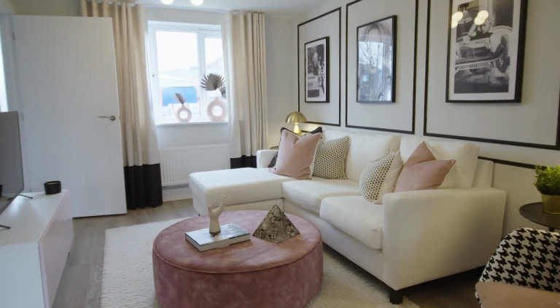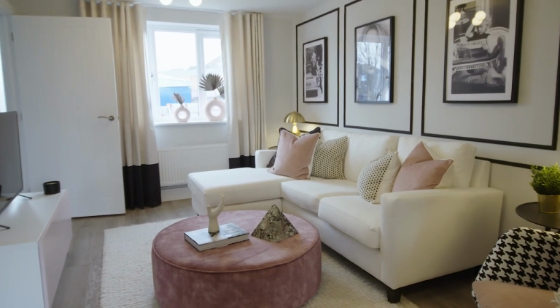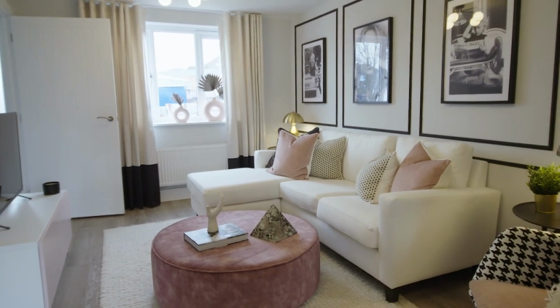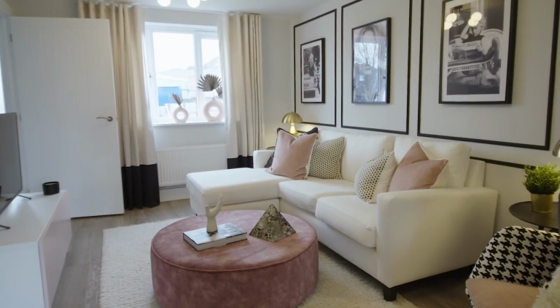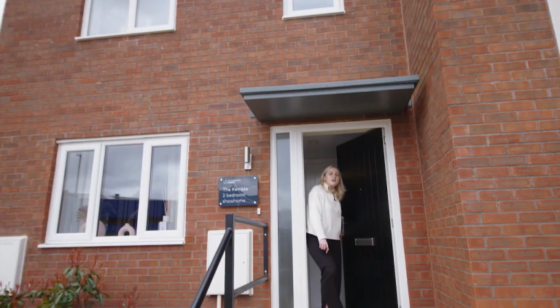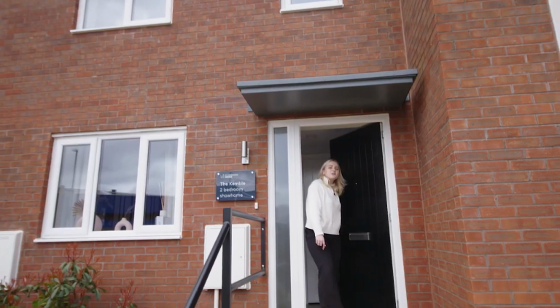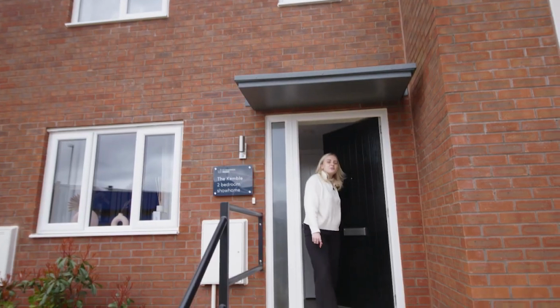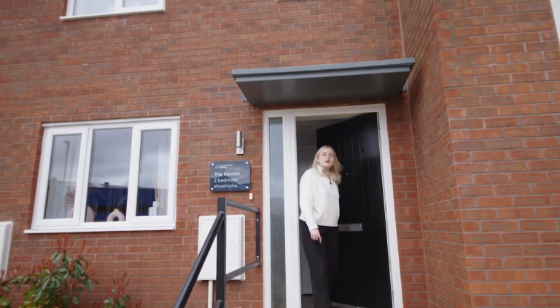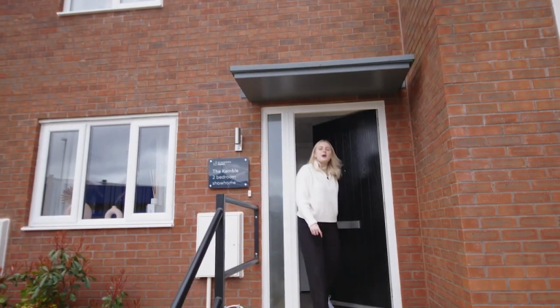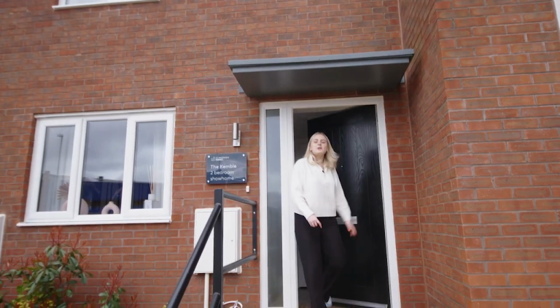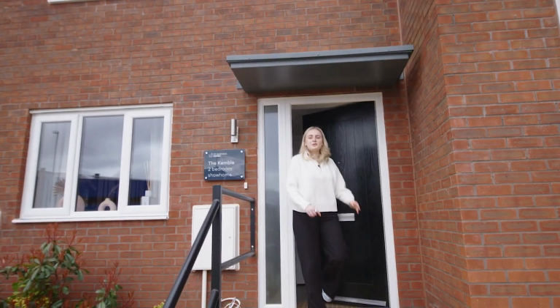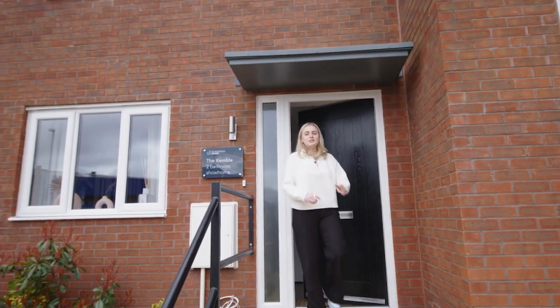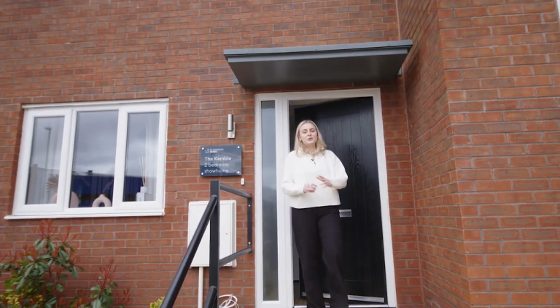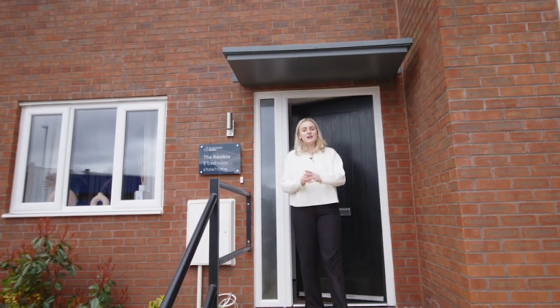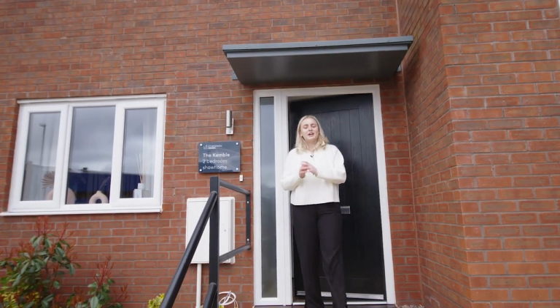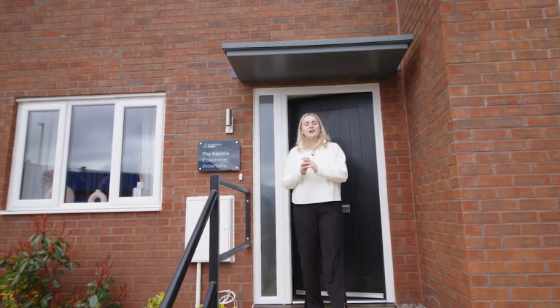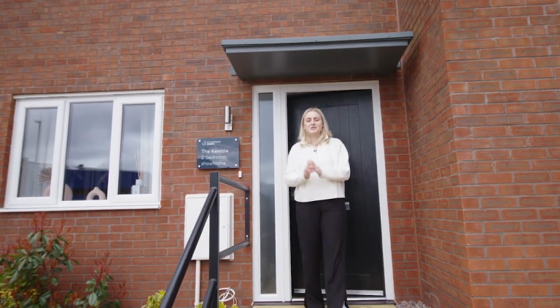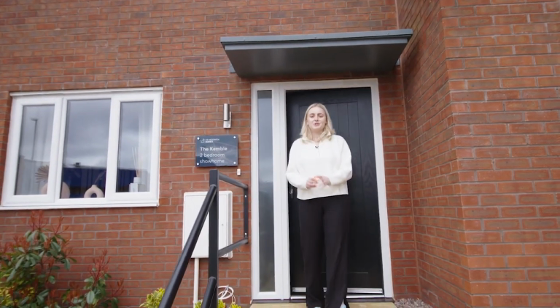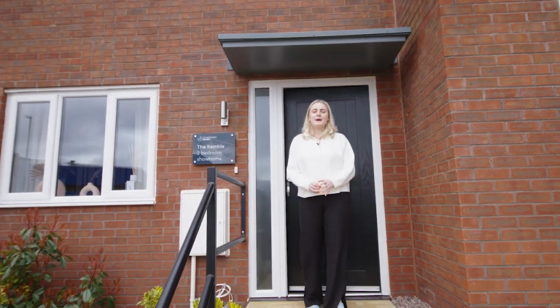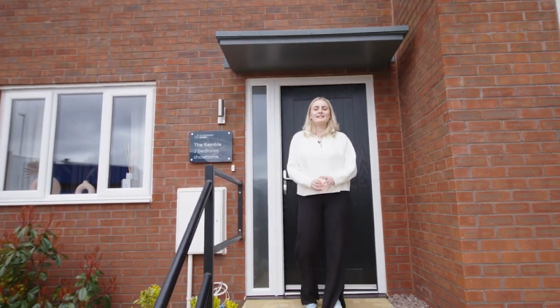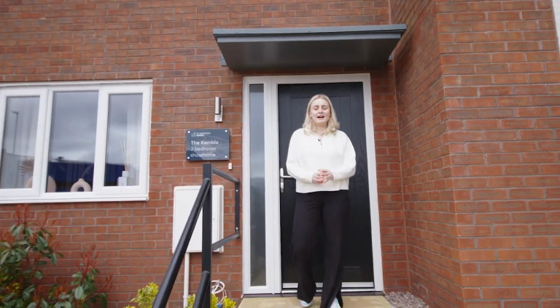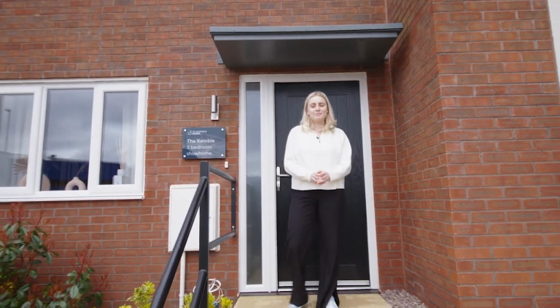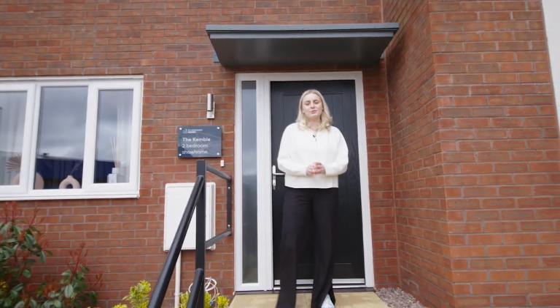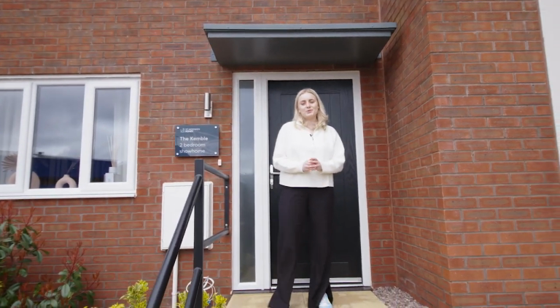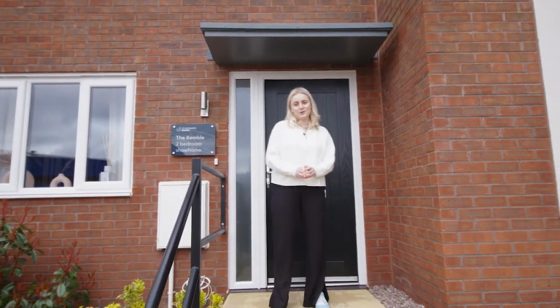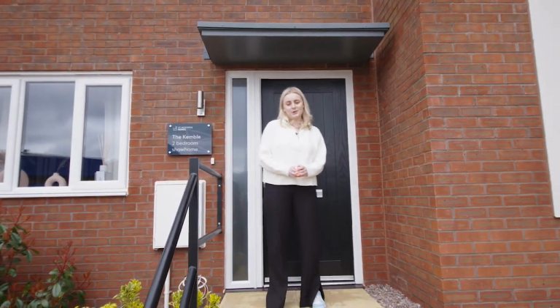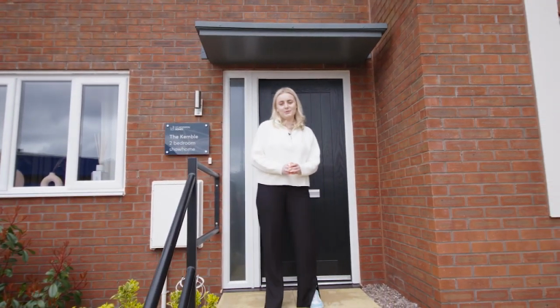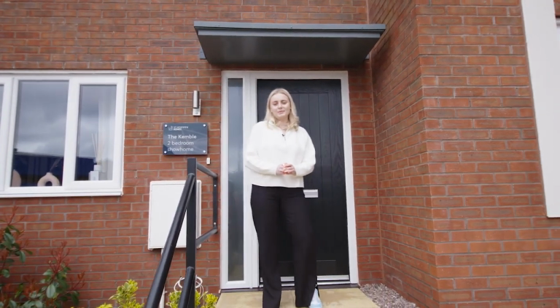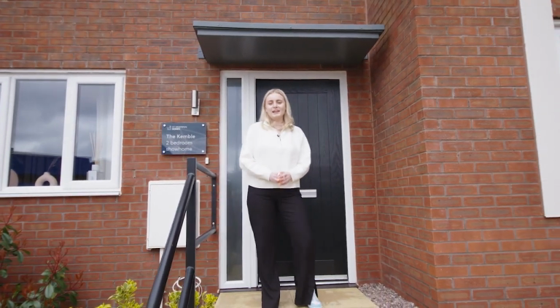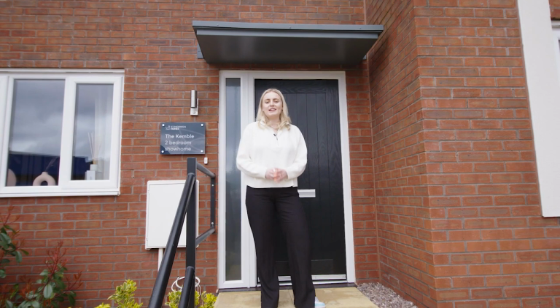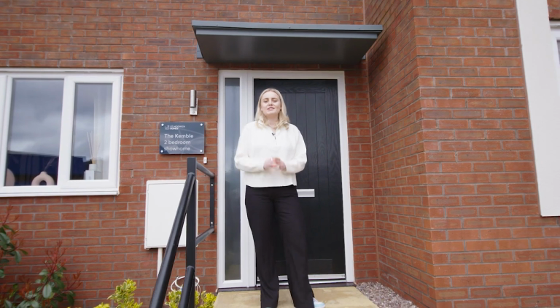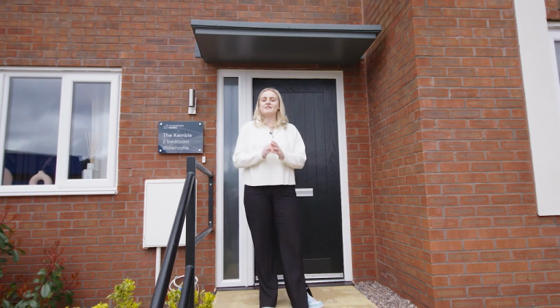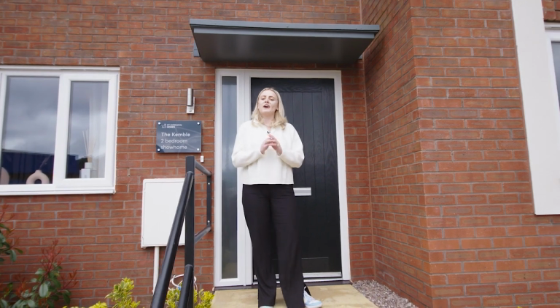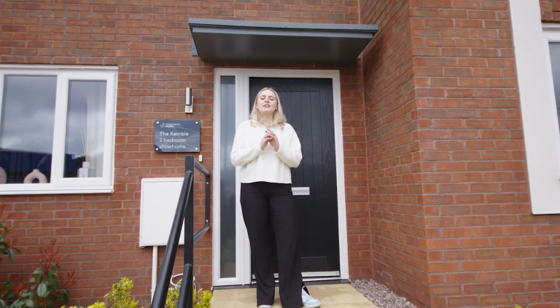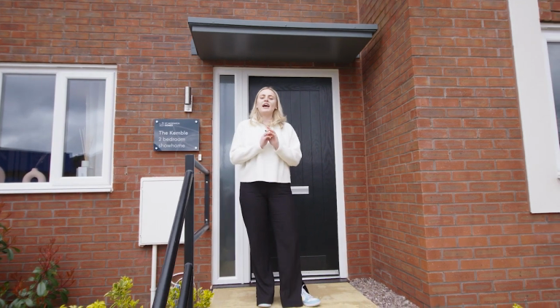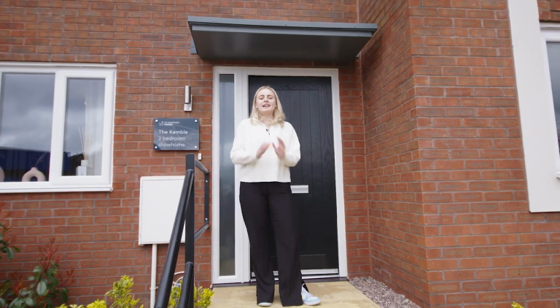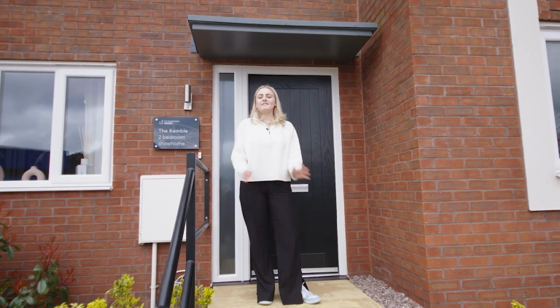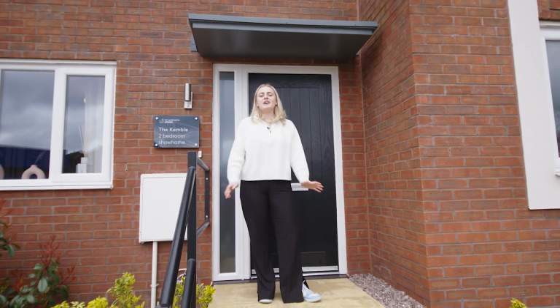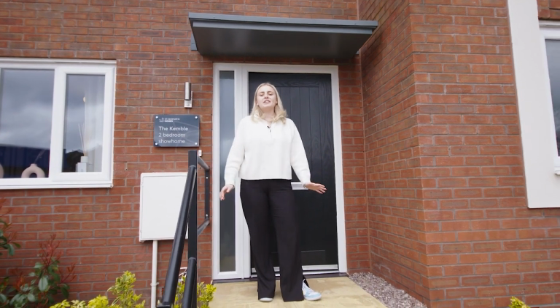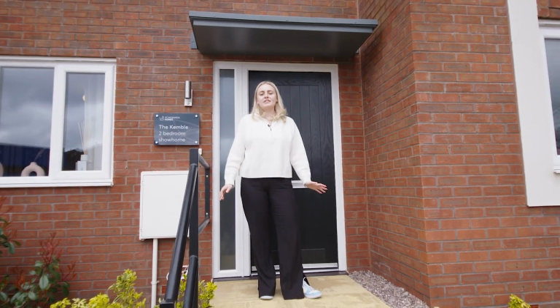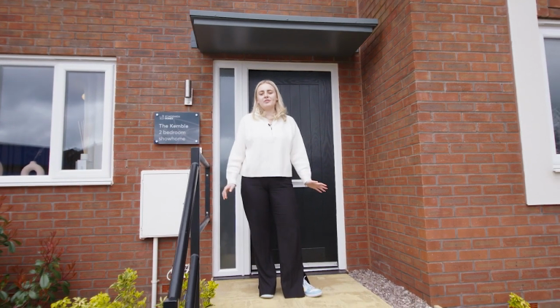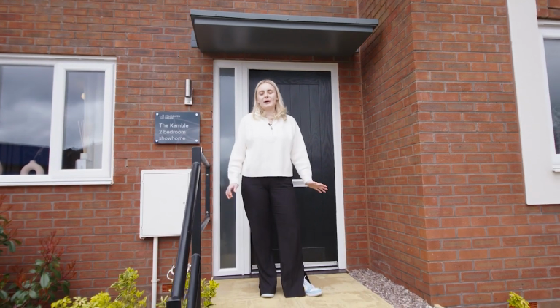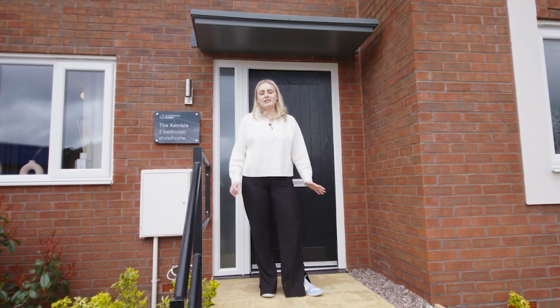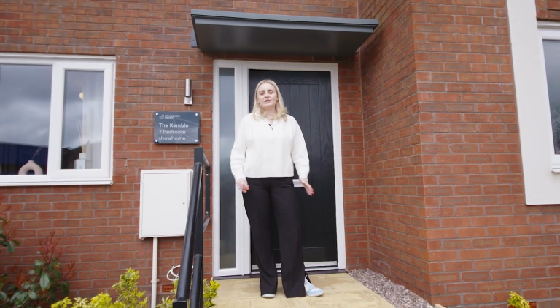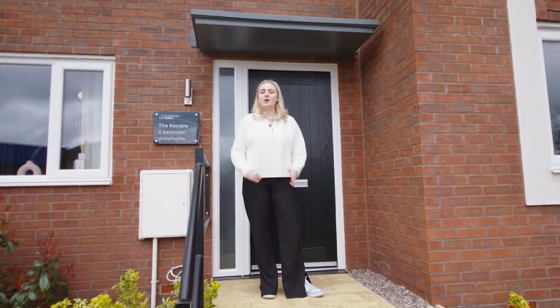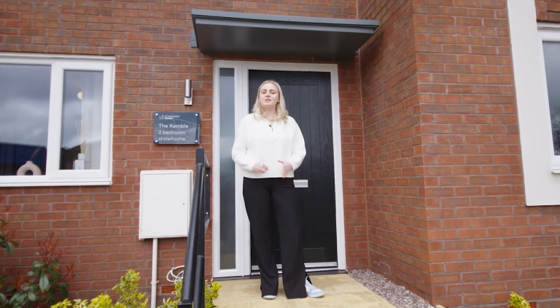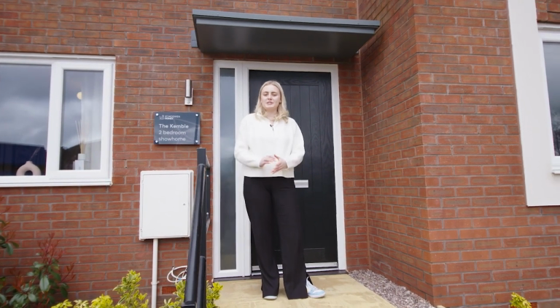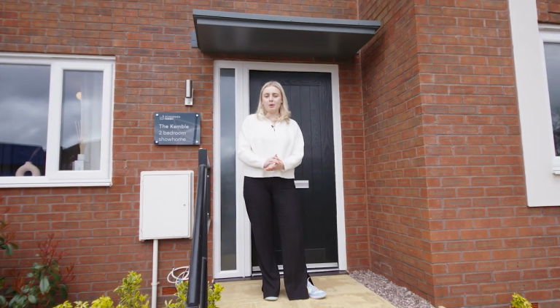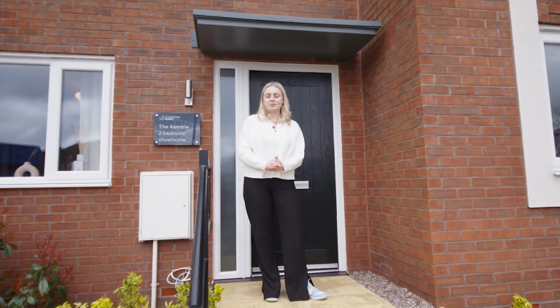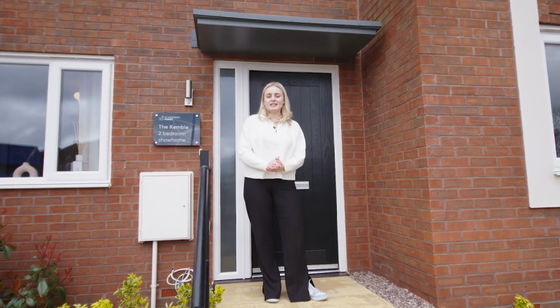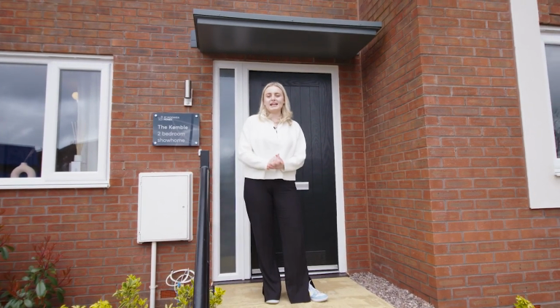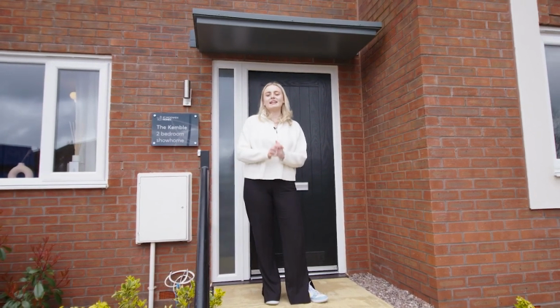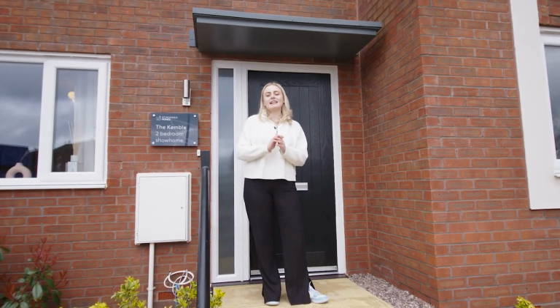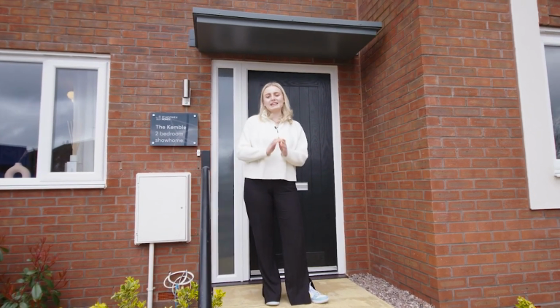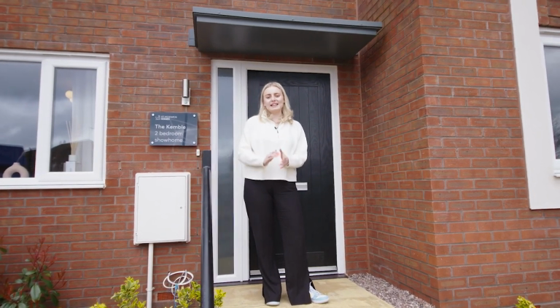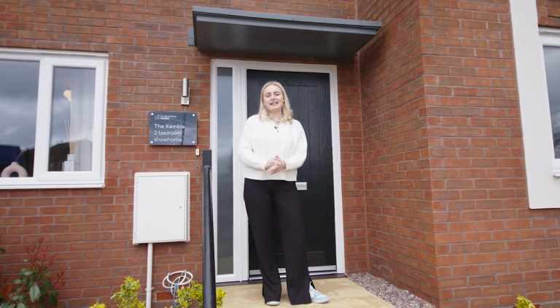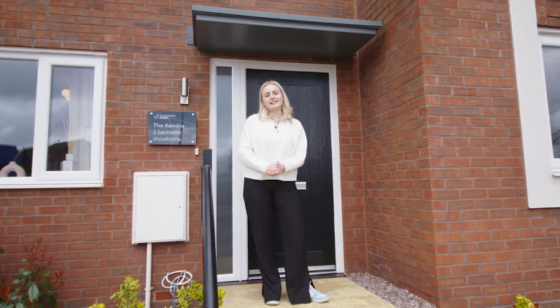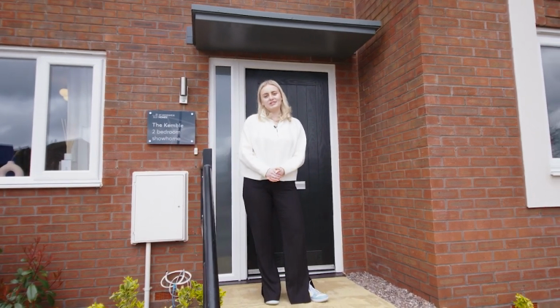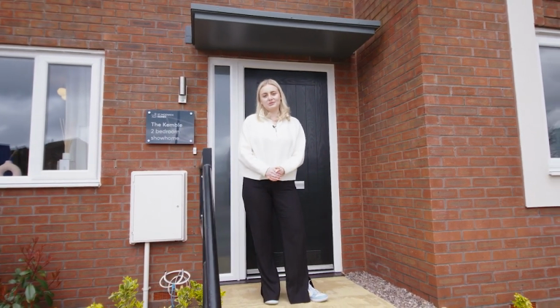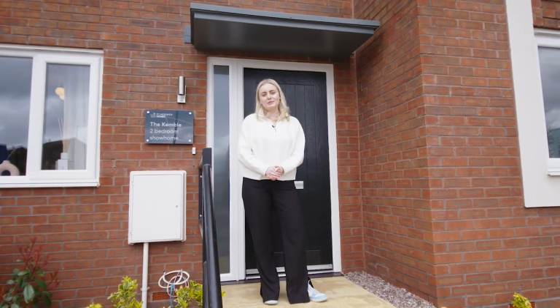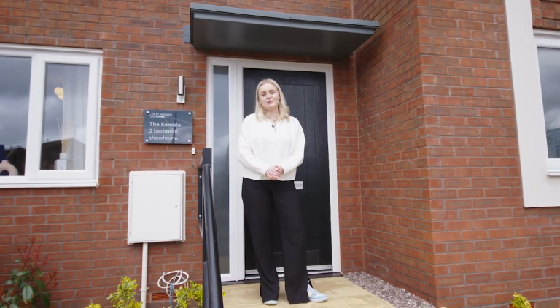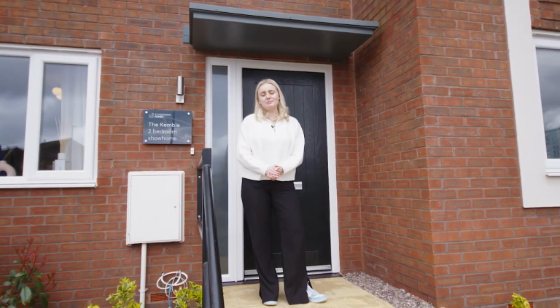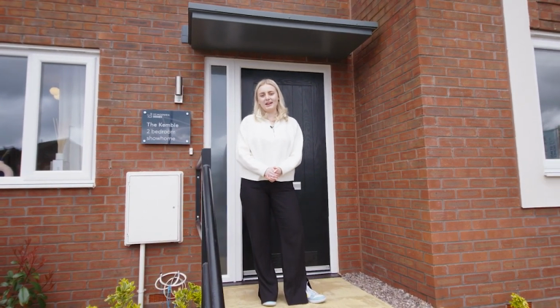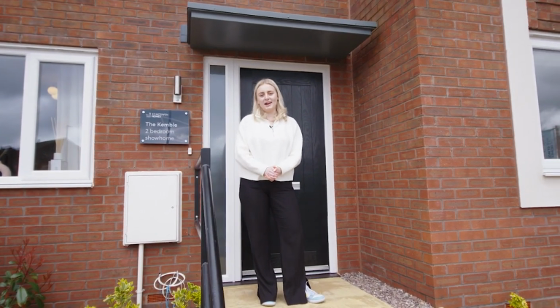So we hope you enjoyed our two-bed Kemble tour. To find out any further information on this property, click the link in our description below.